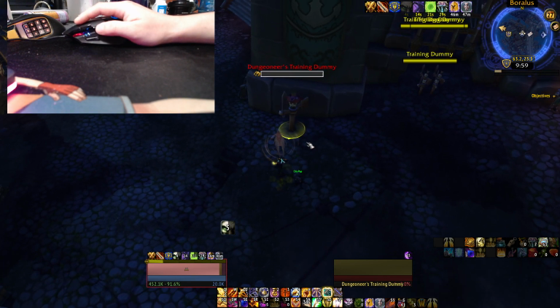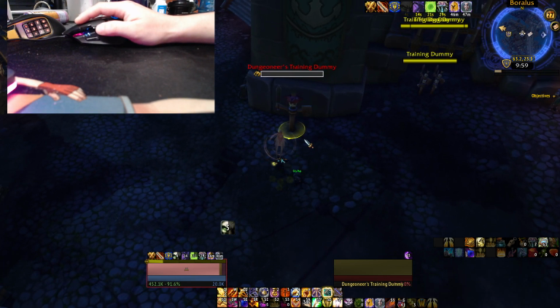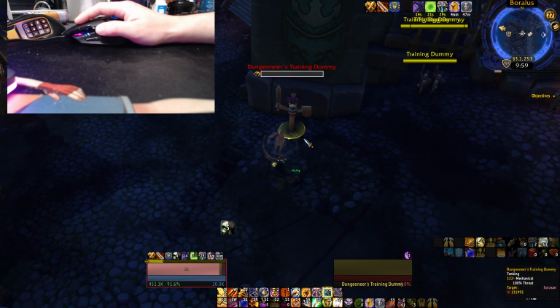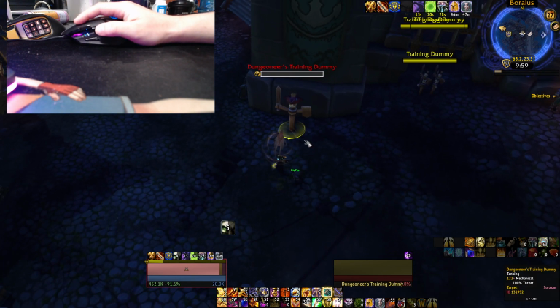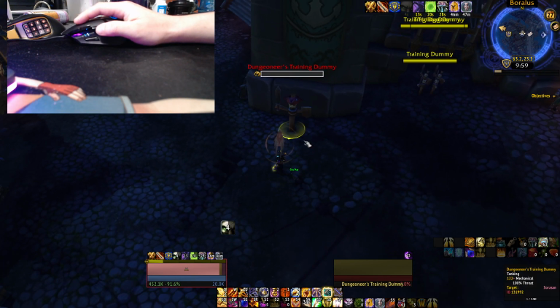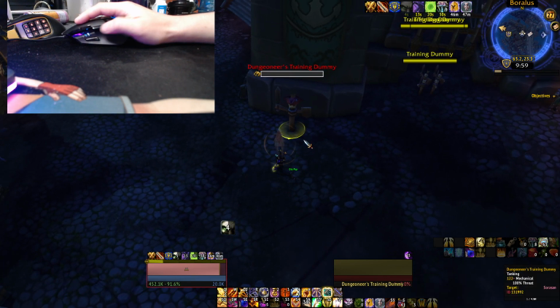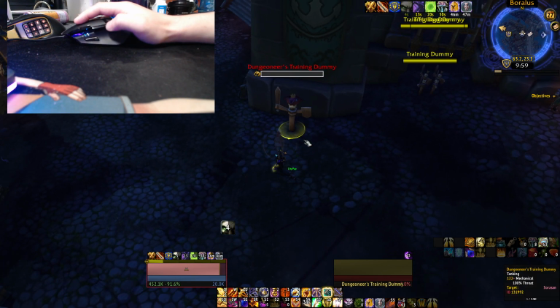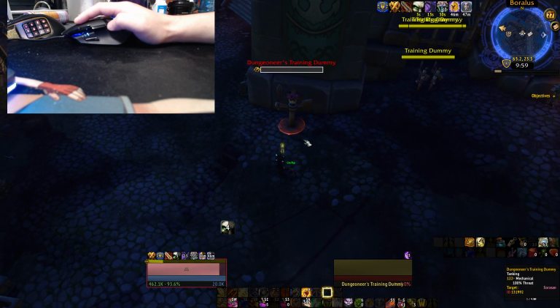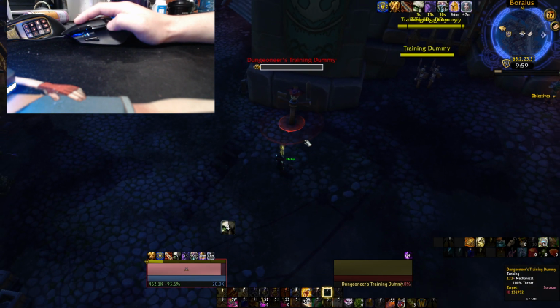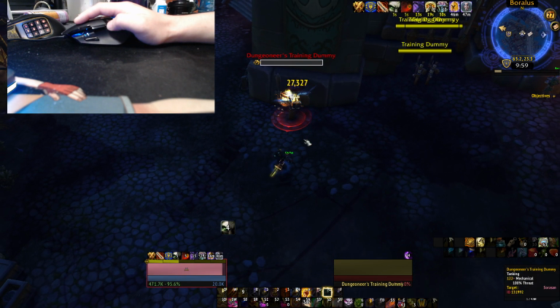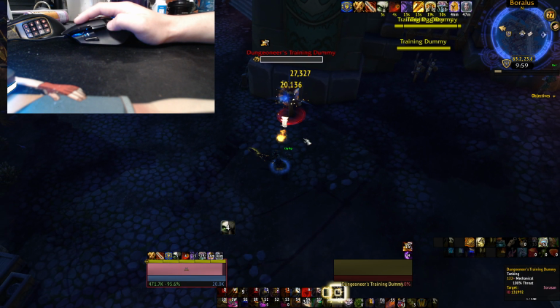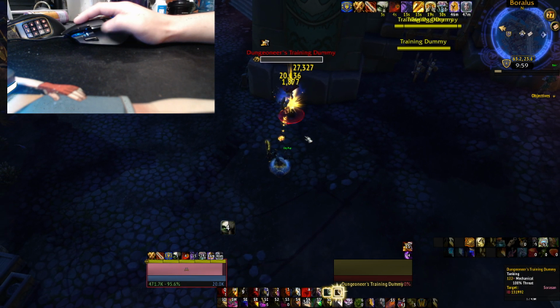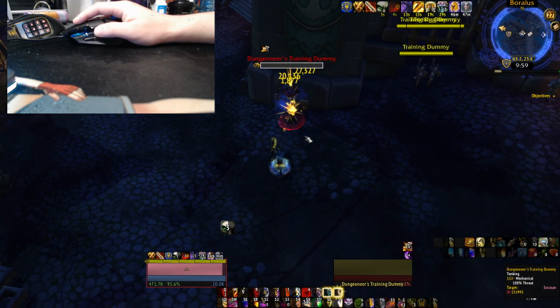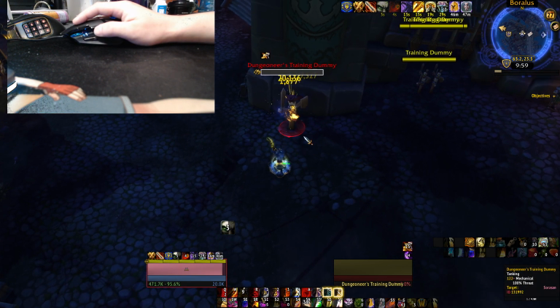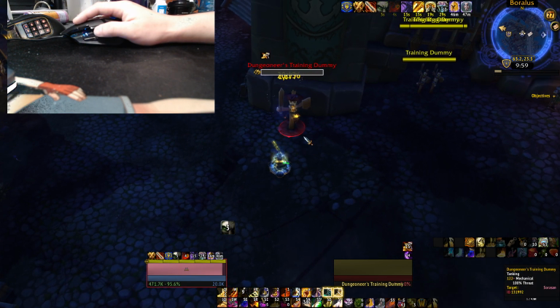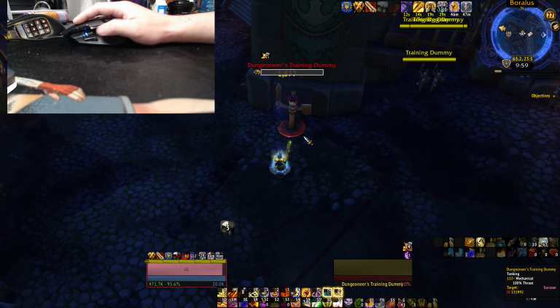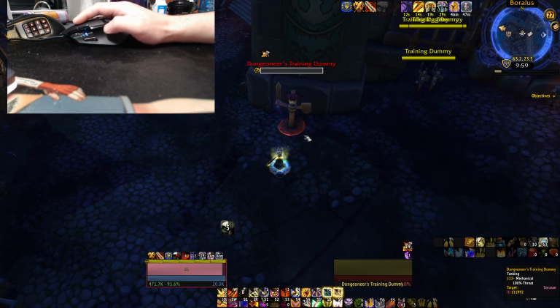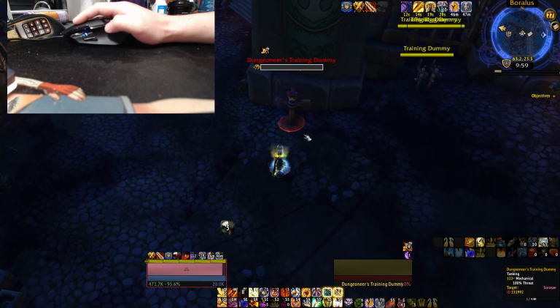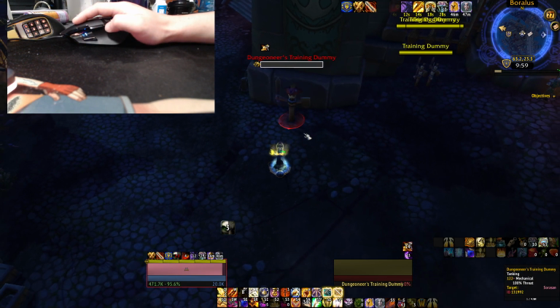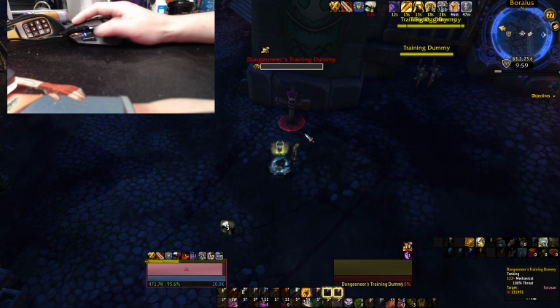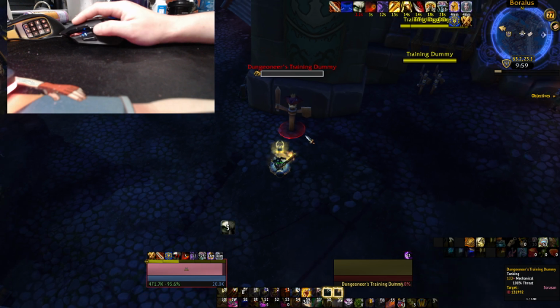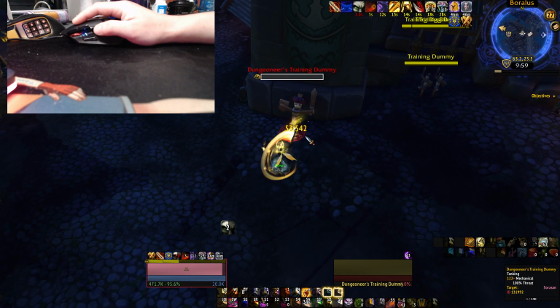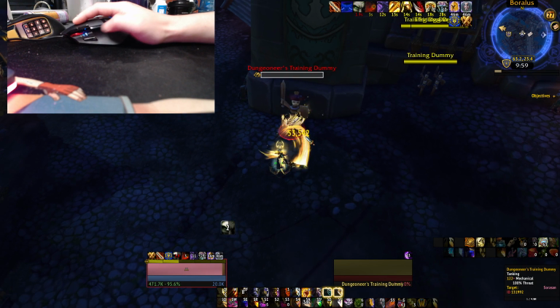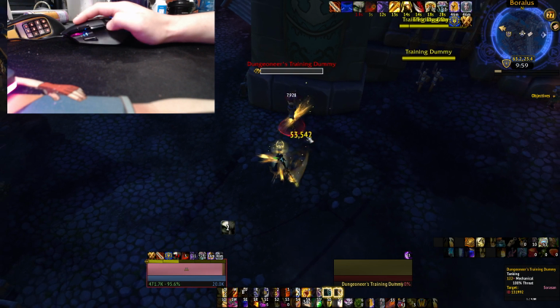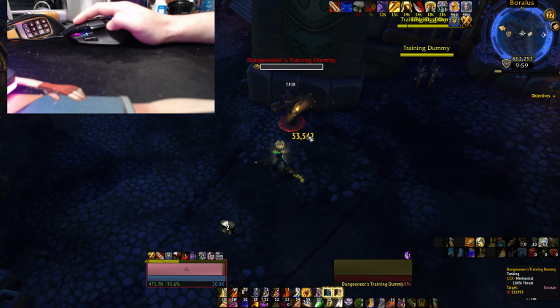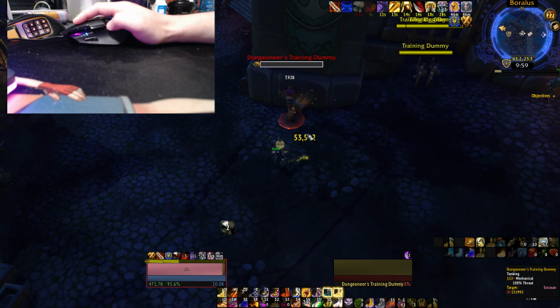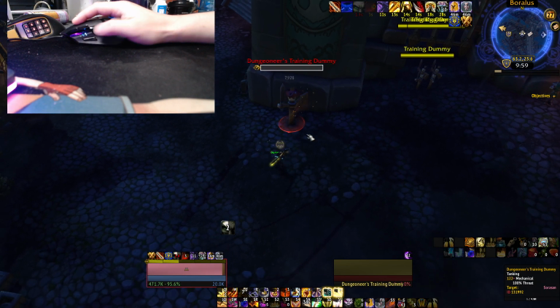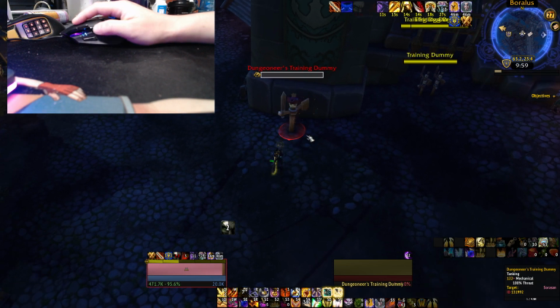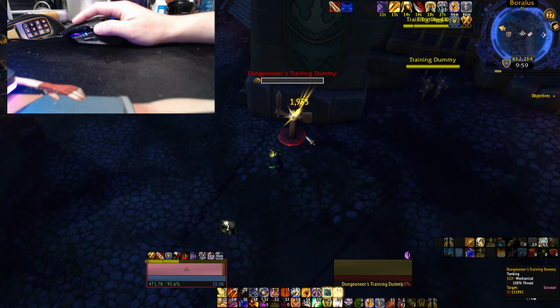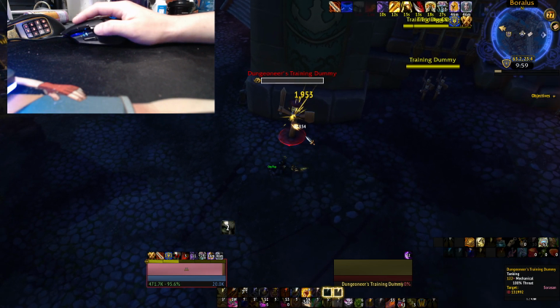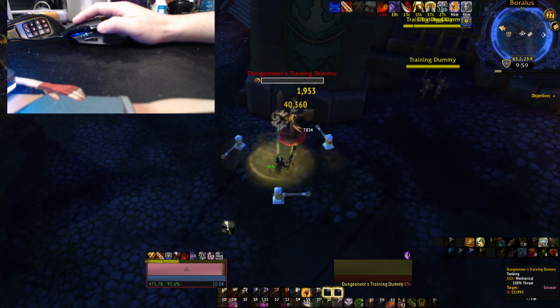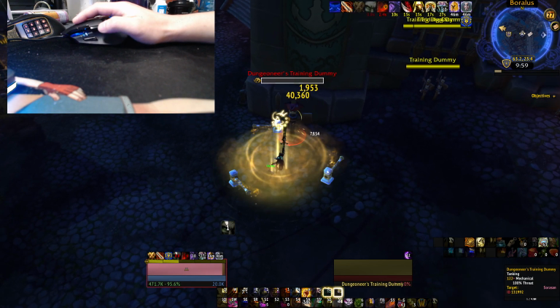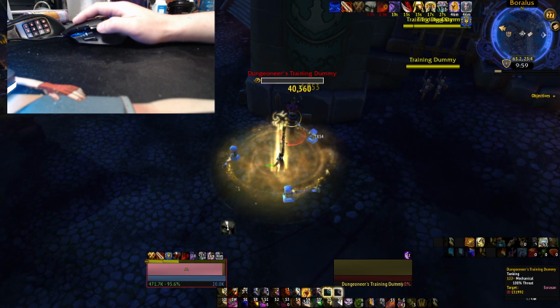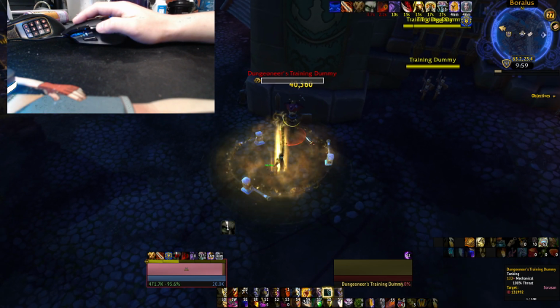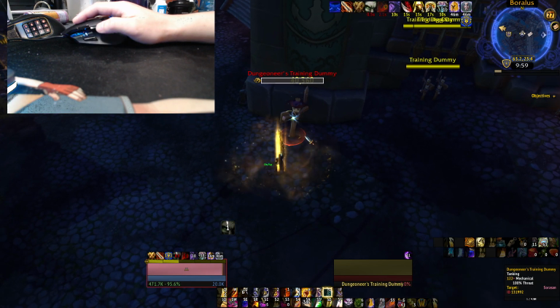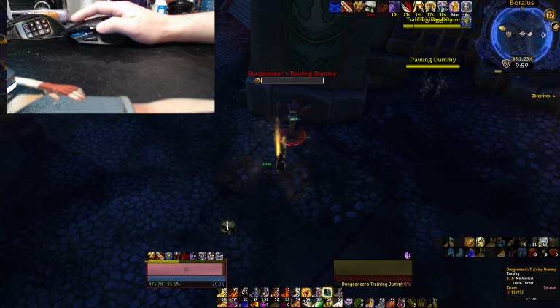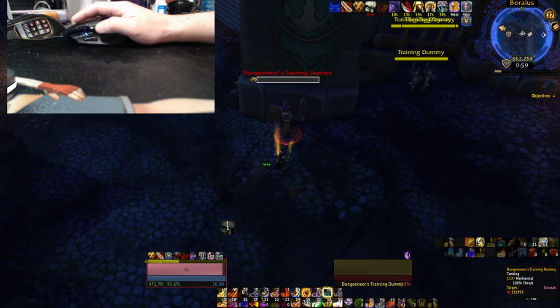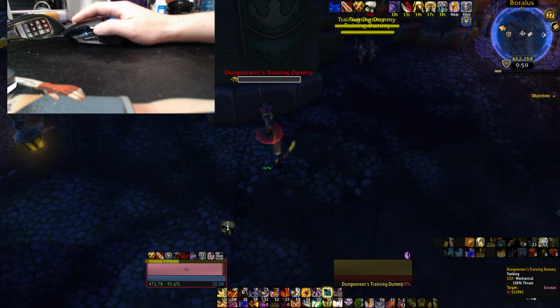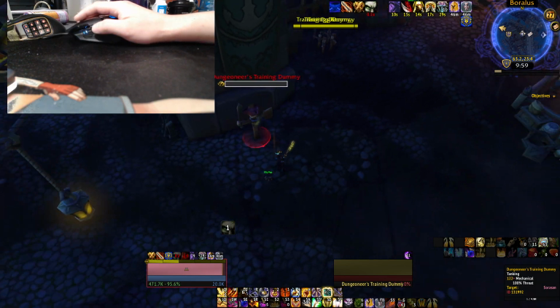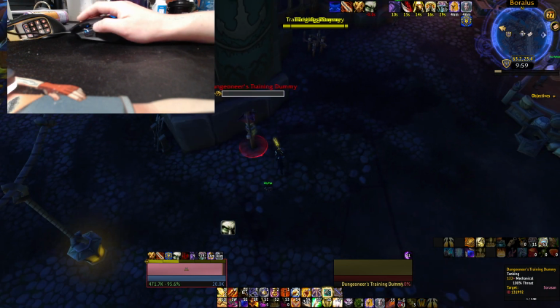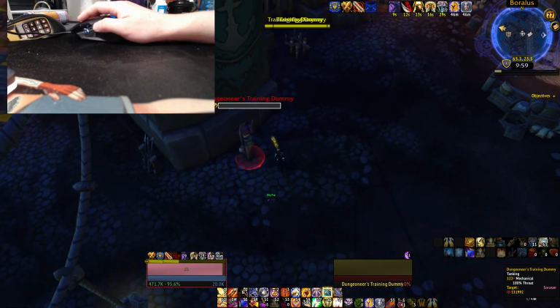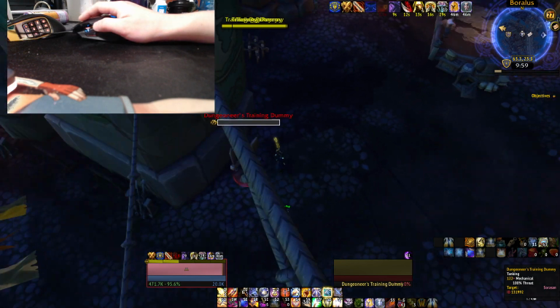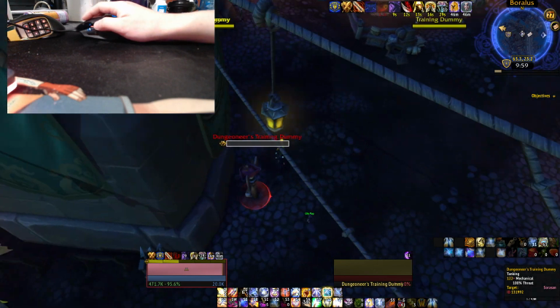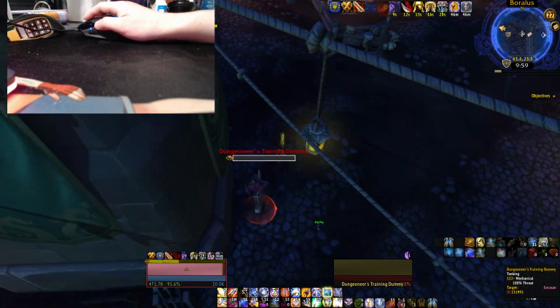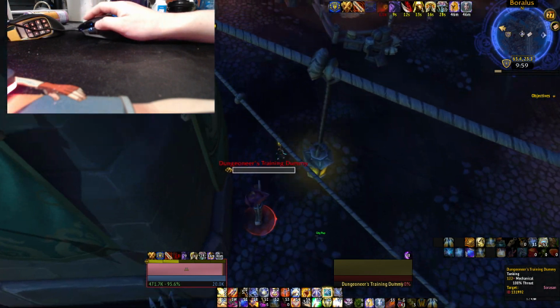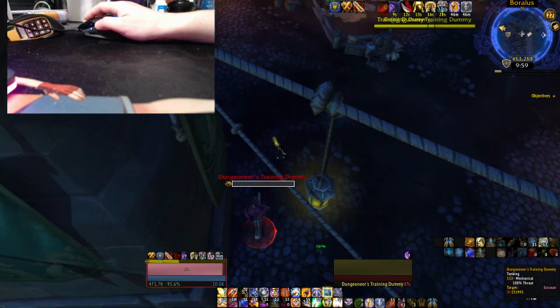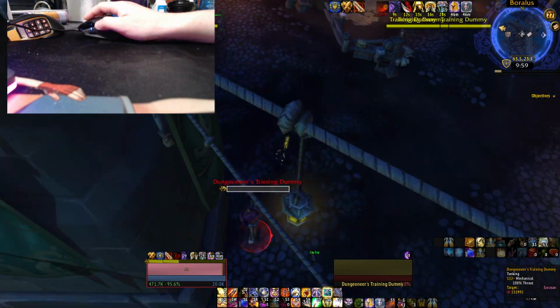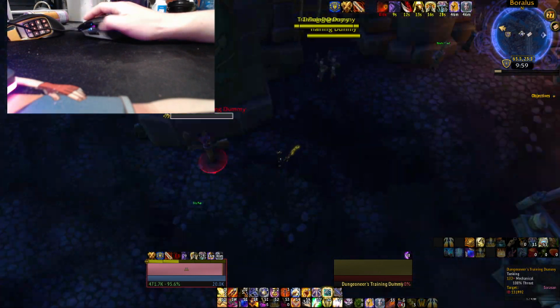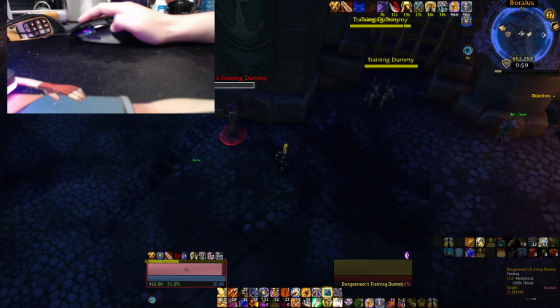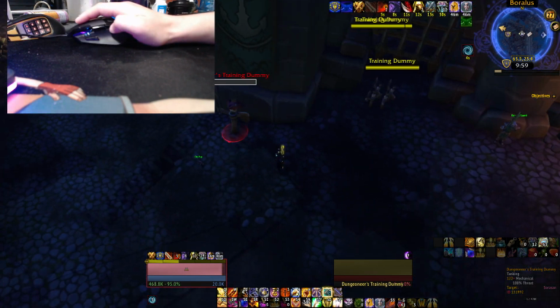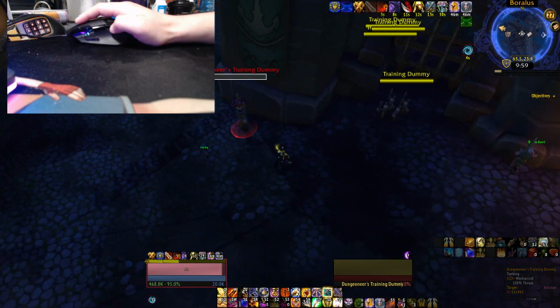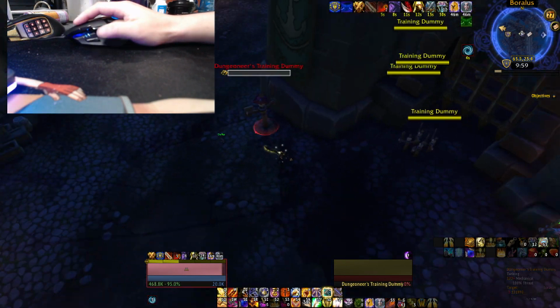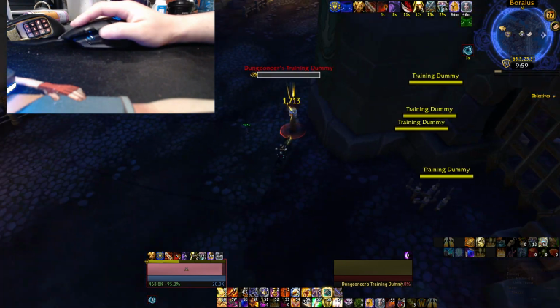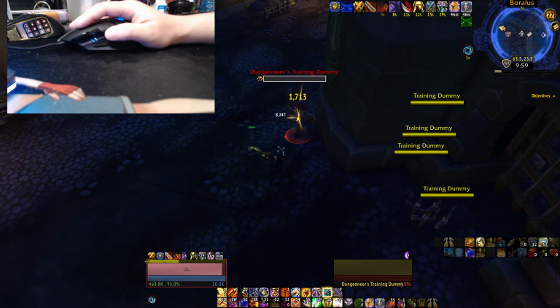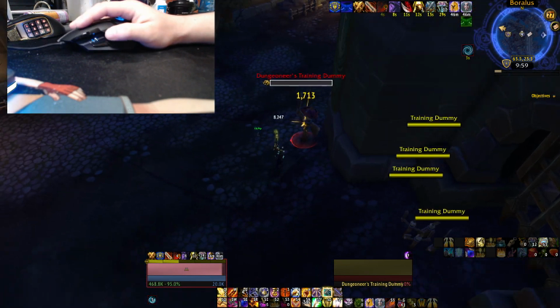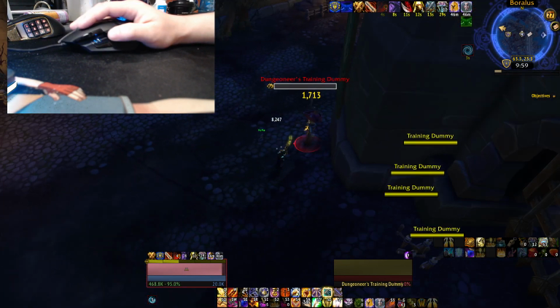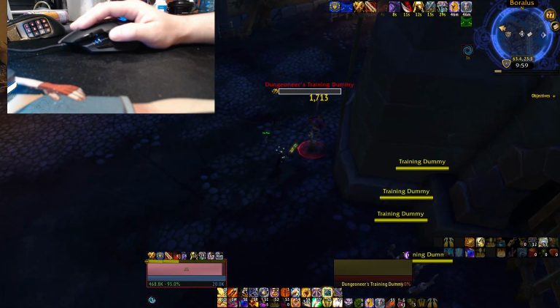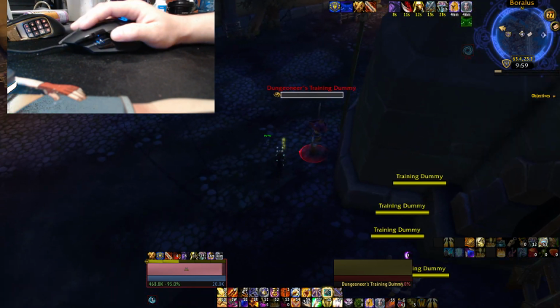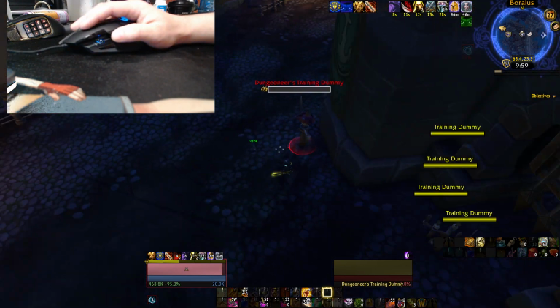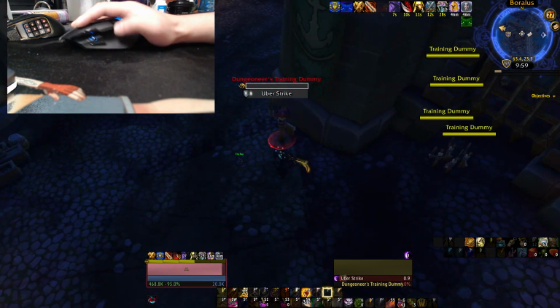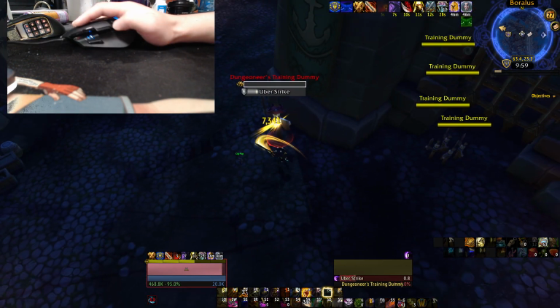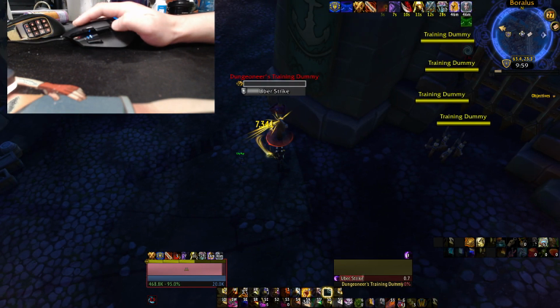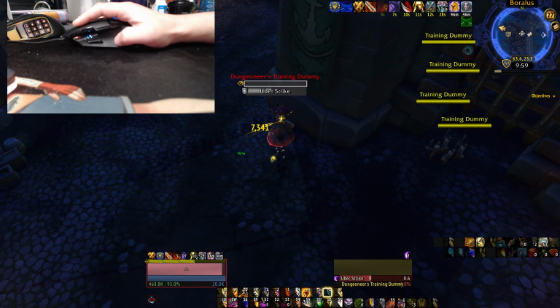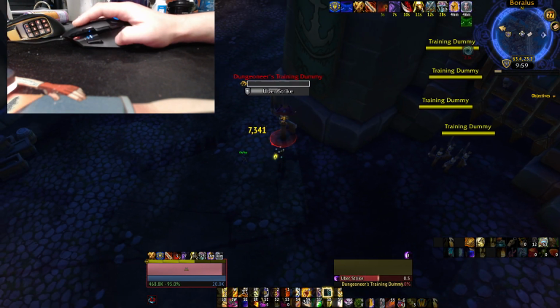So you might be asking: how do you turn? Simple — you hold right click and turn your character.